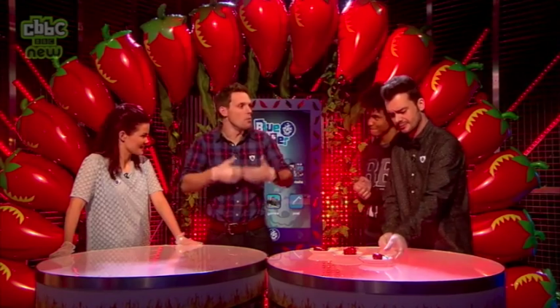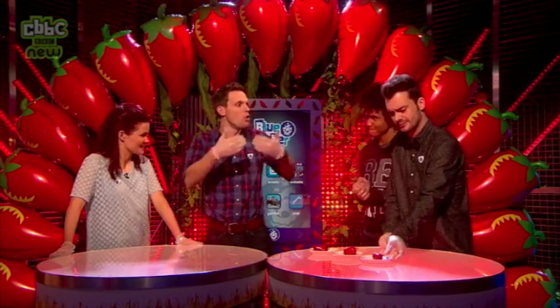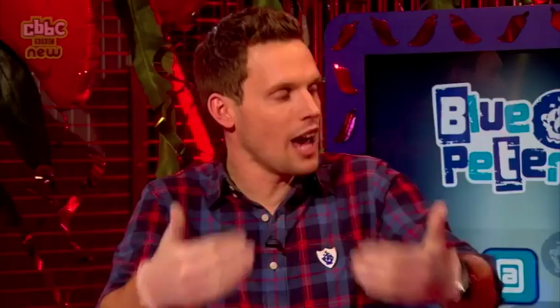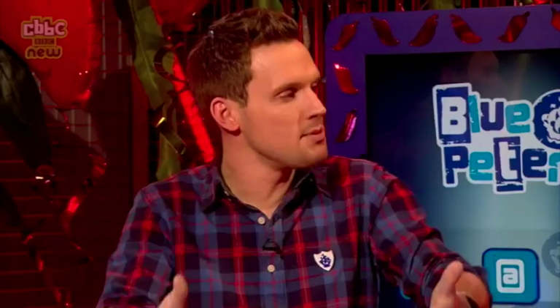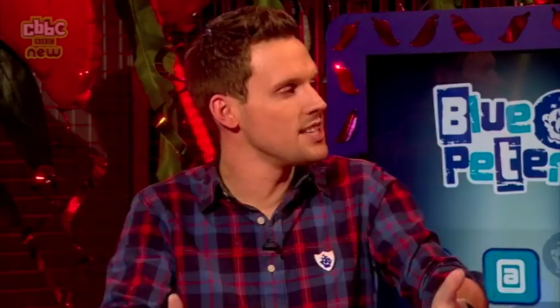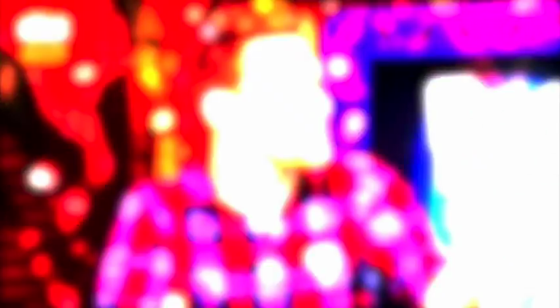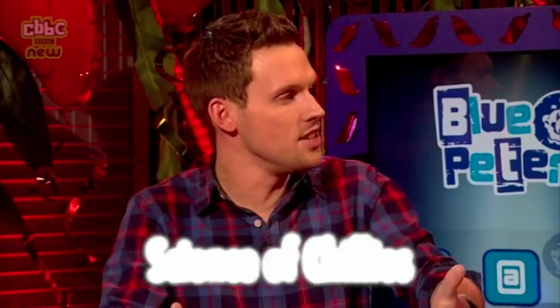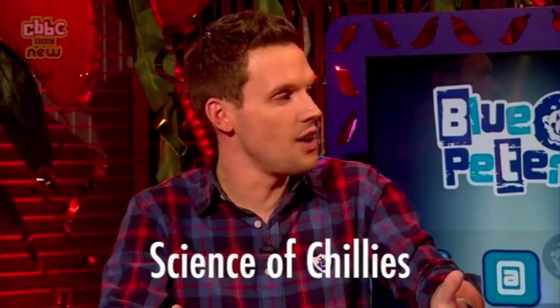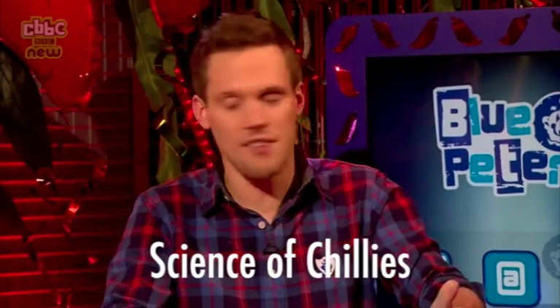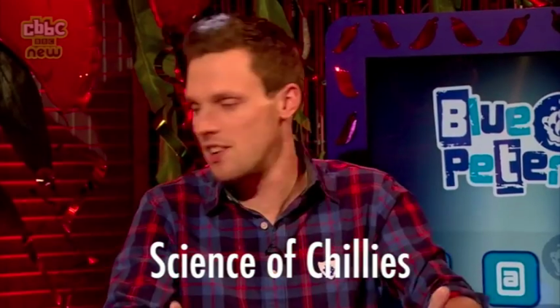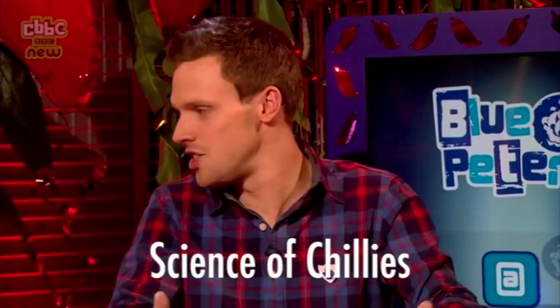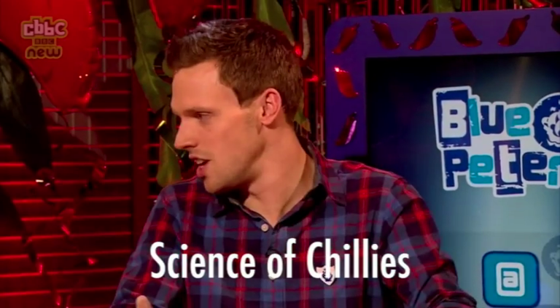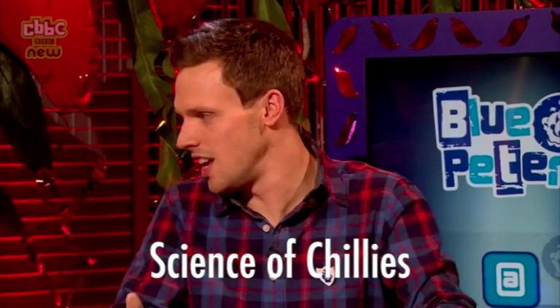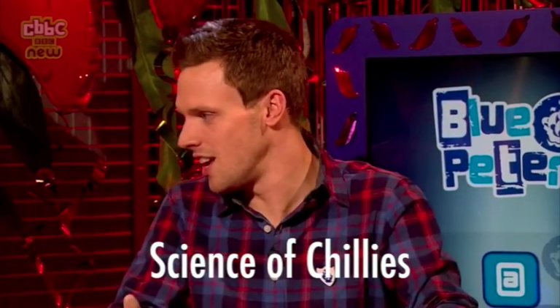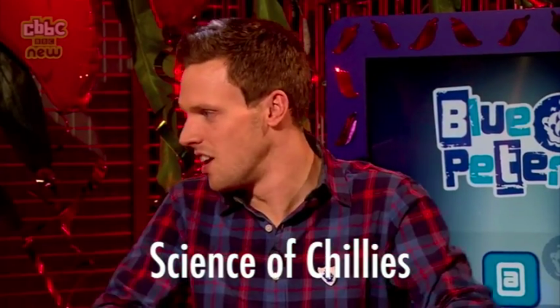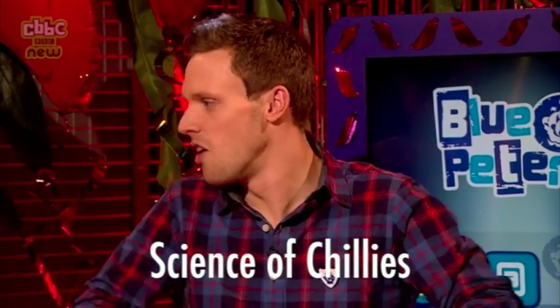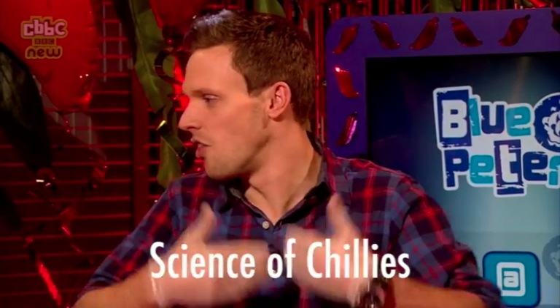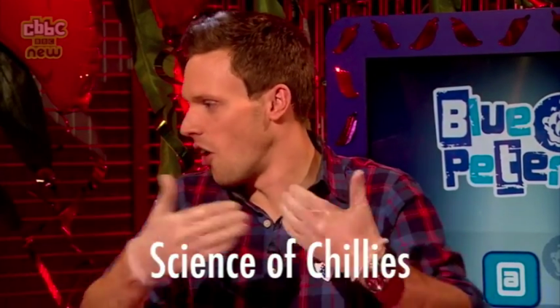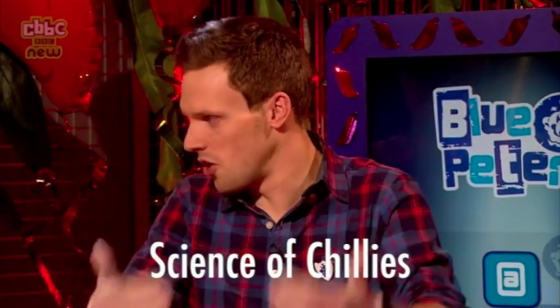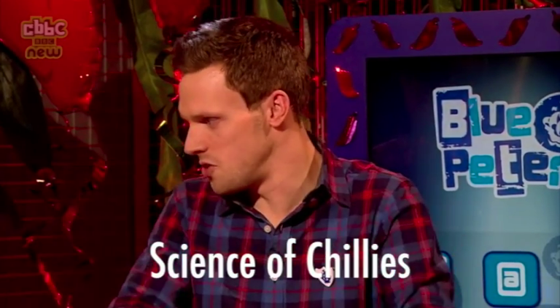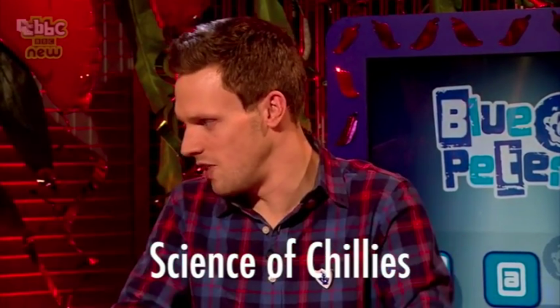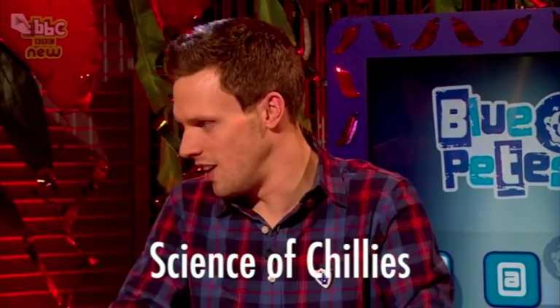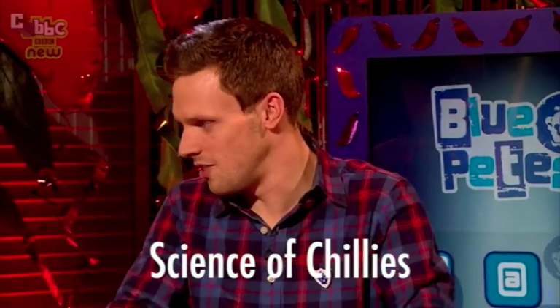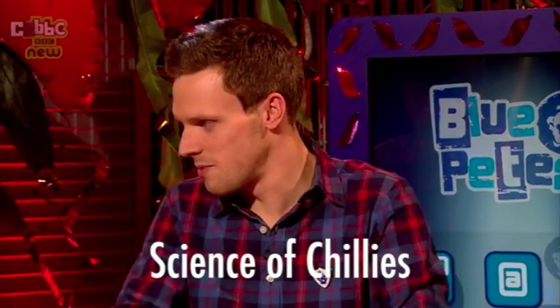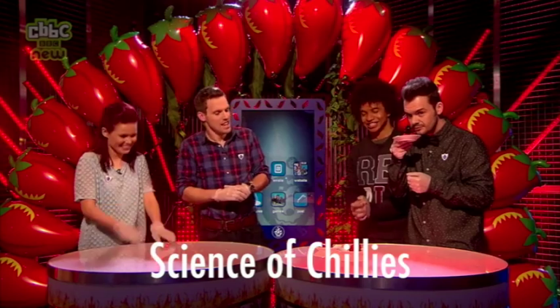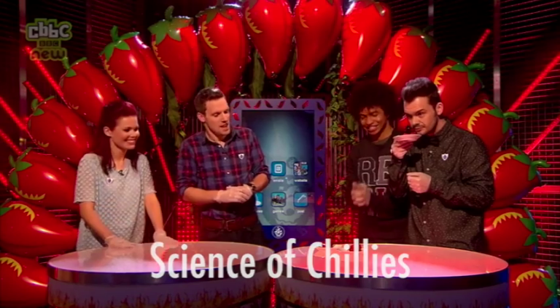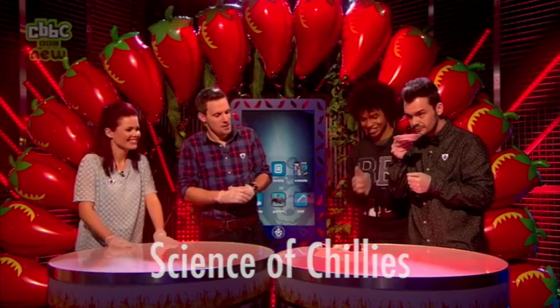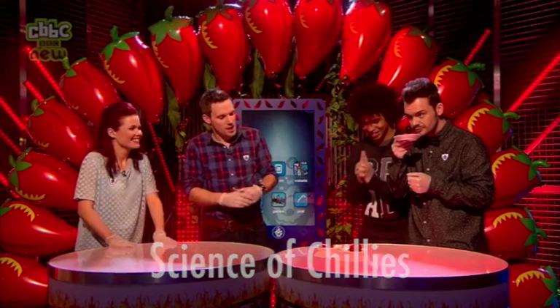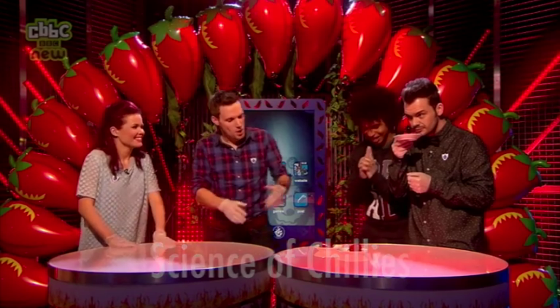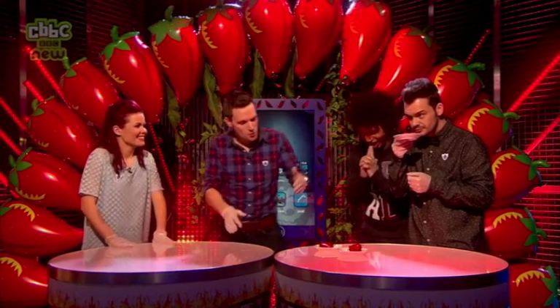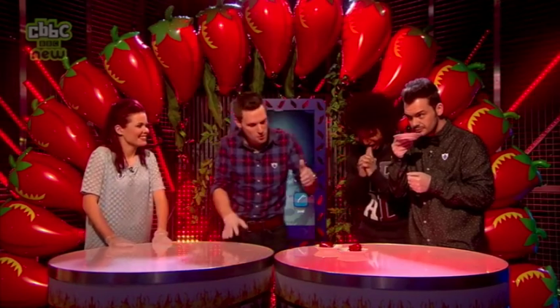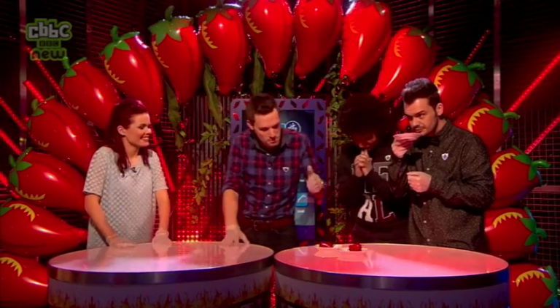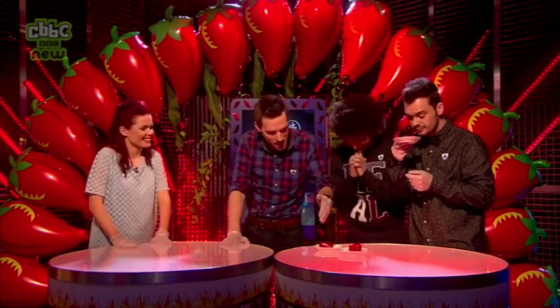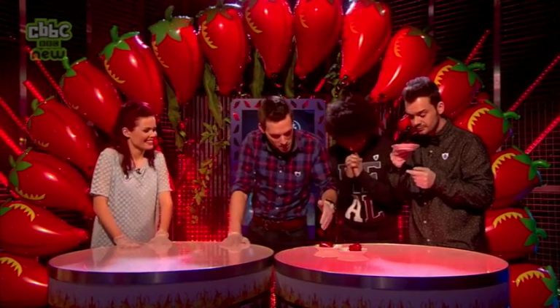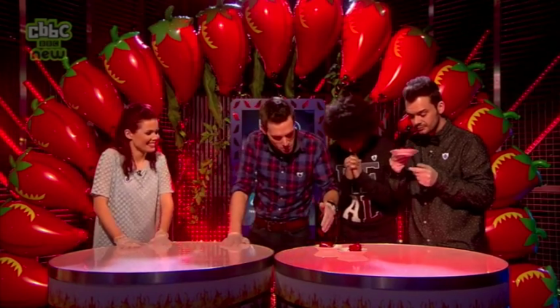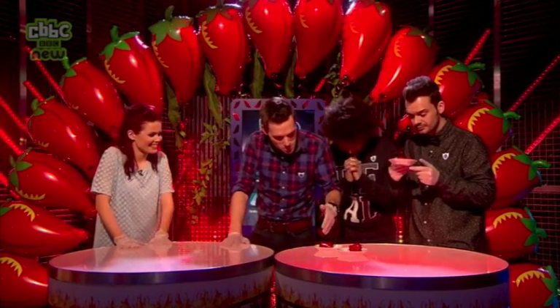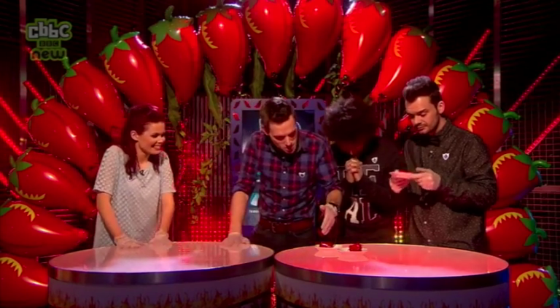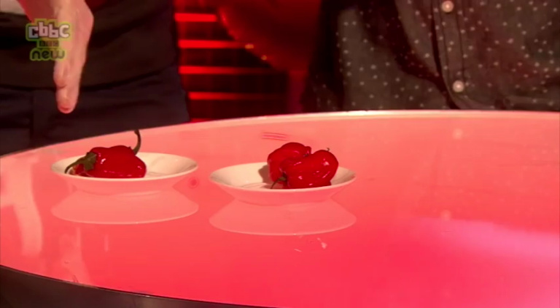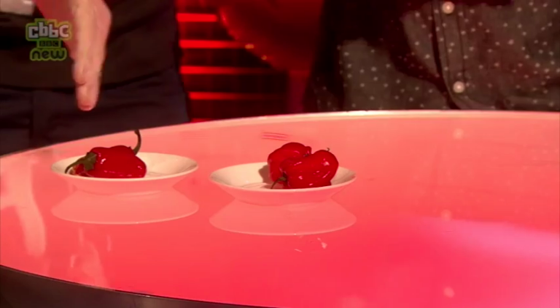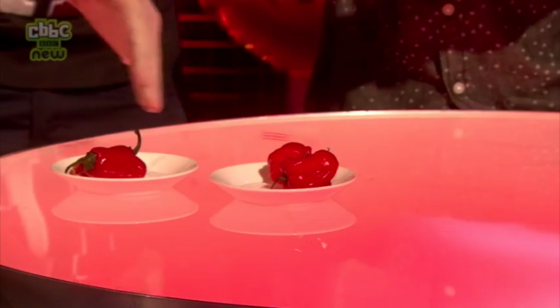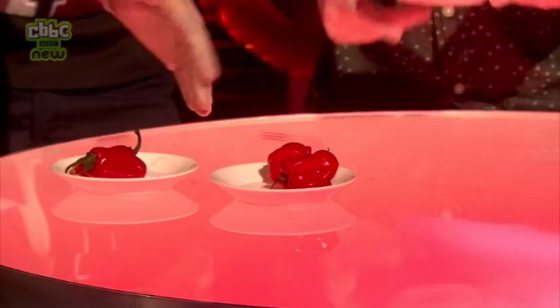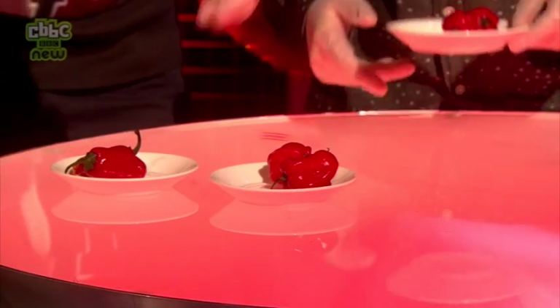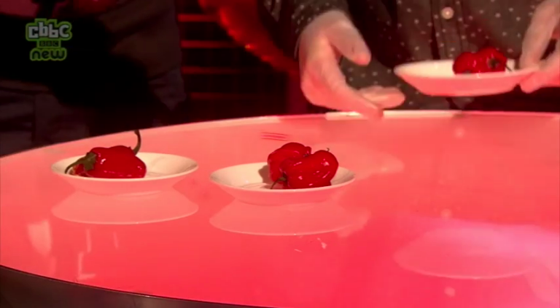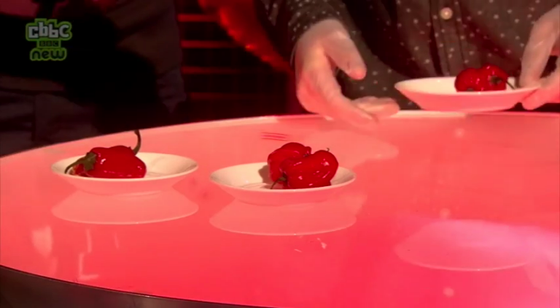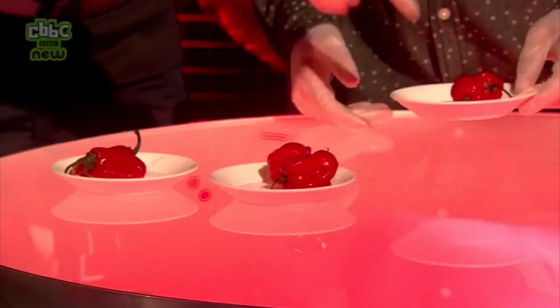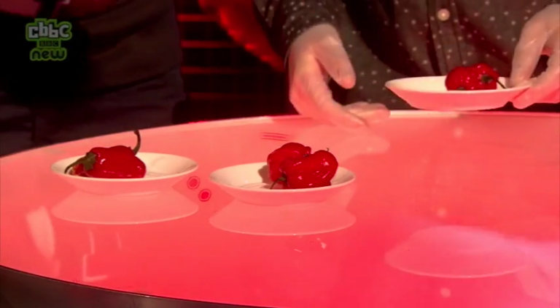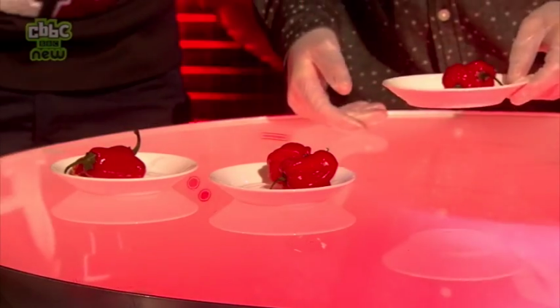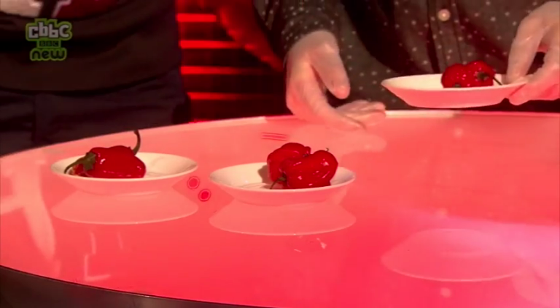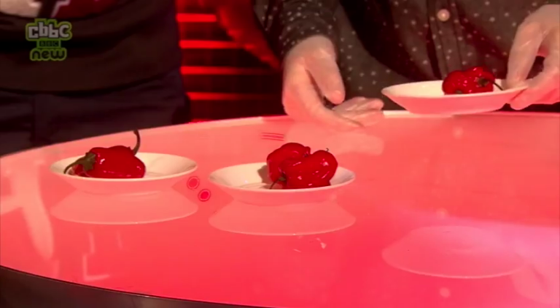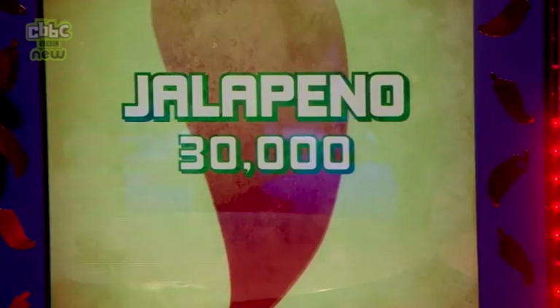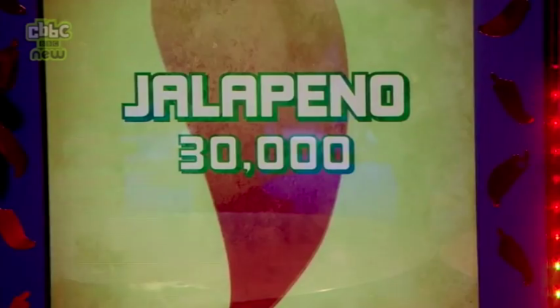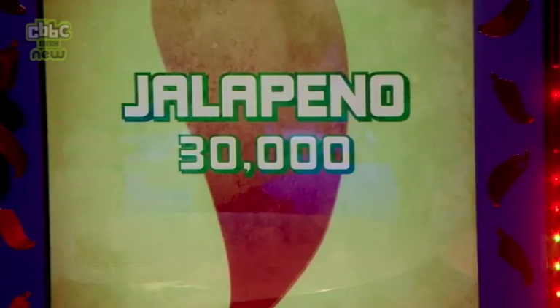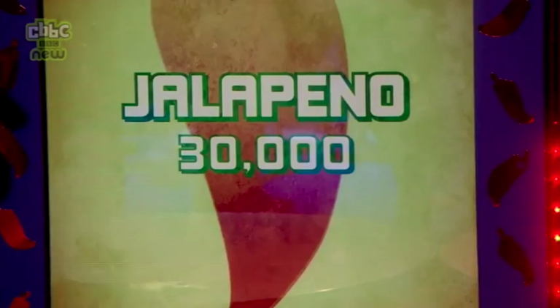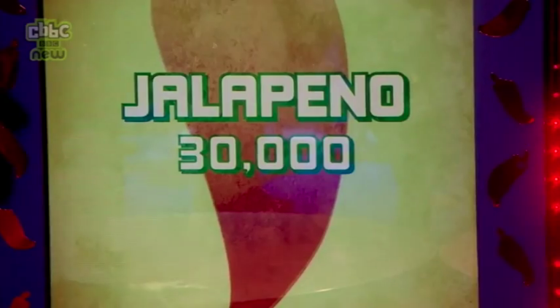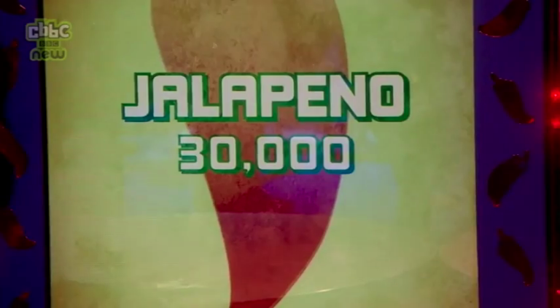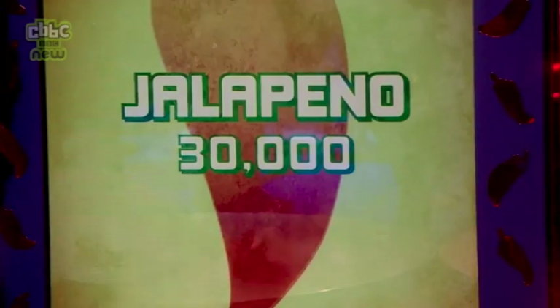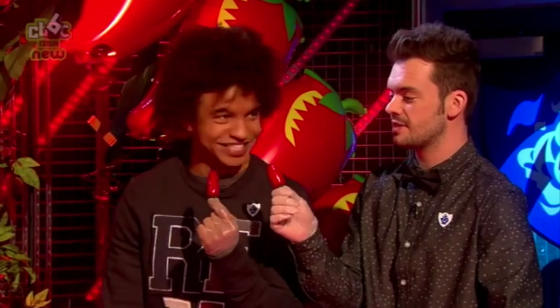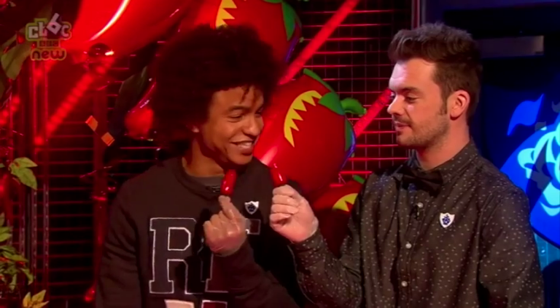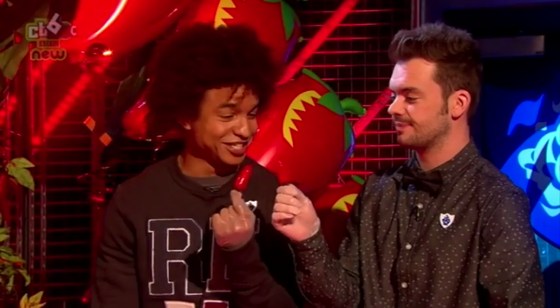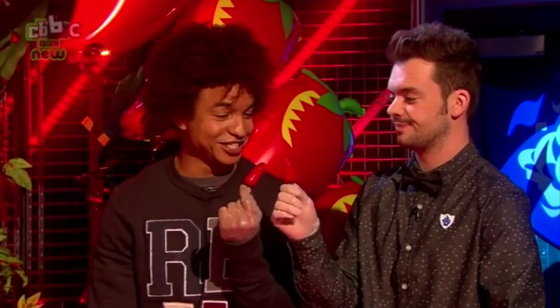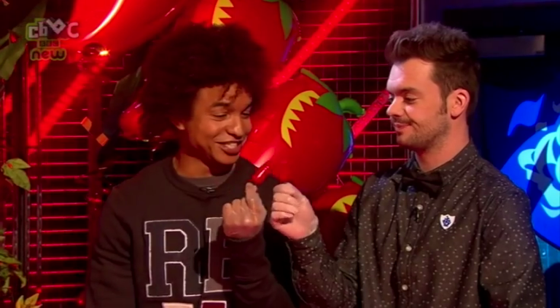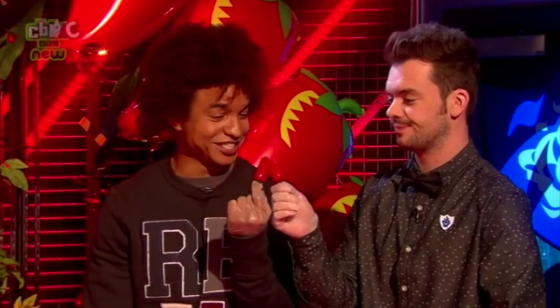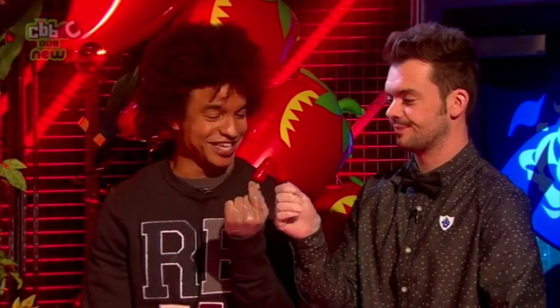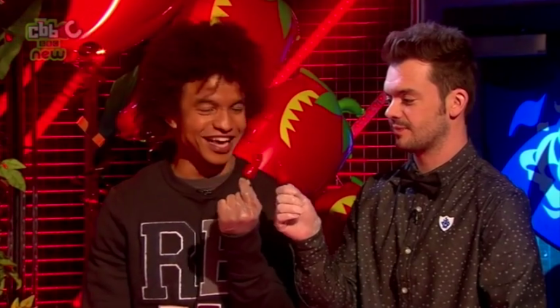The more capsaicin you have in a chili, the hotter it is. They go from mild to wild - don't try this at home.